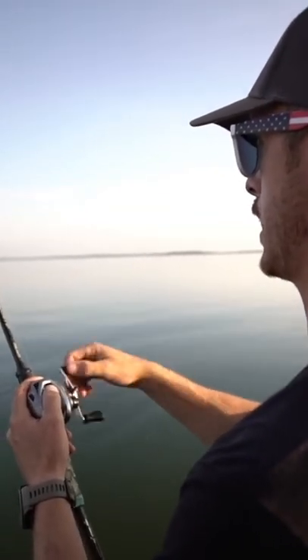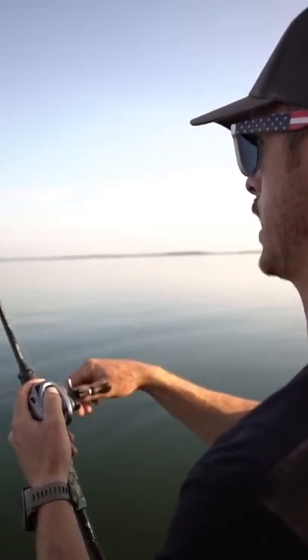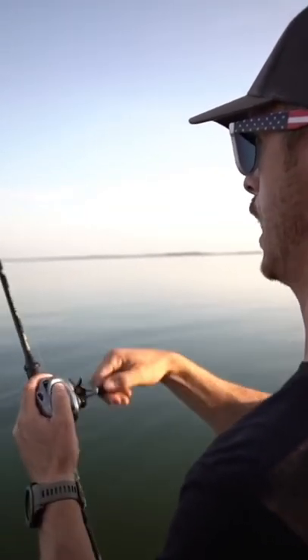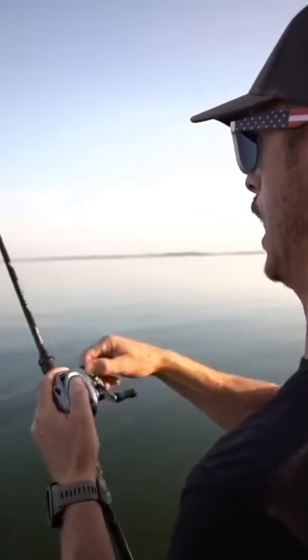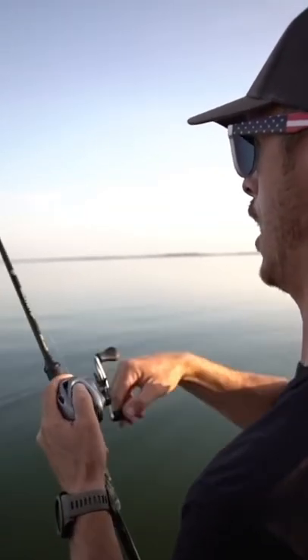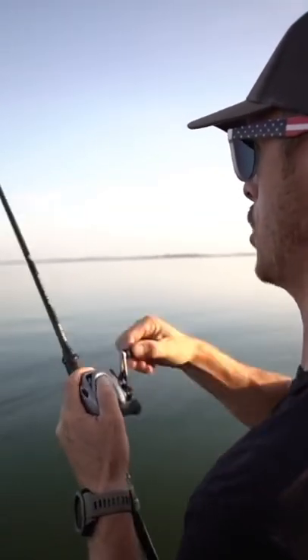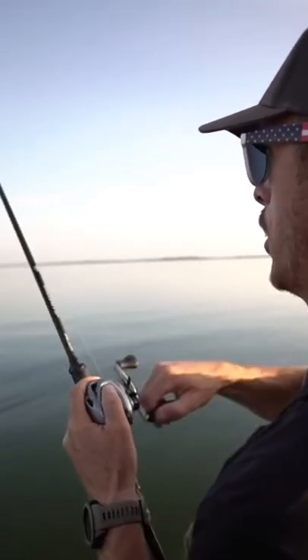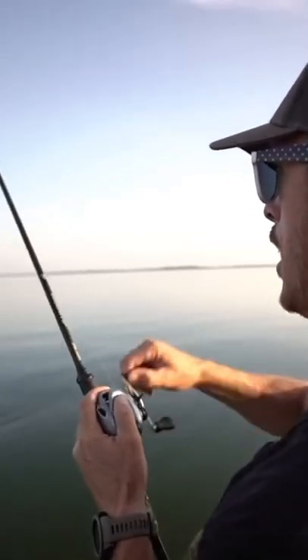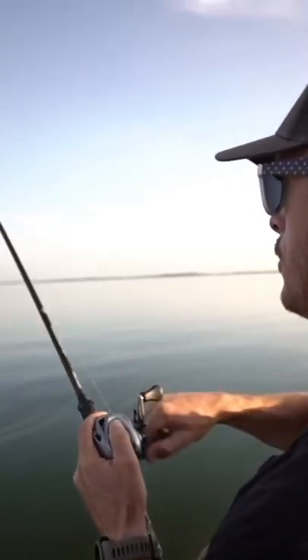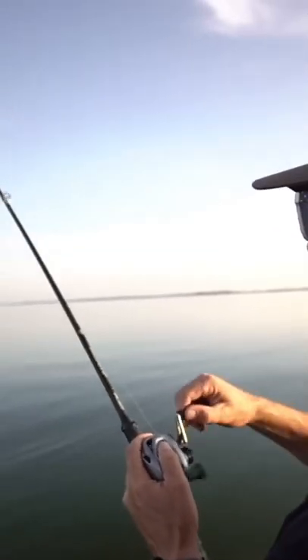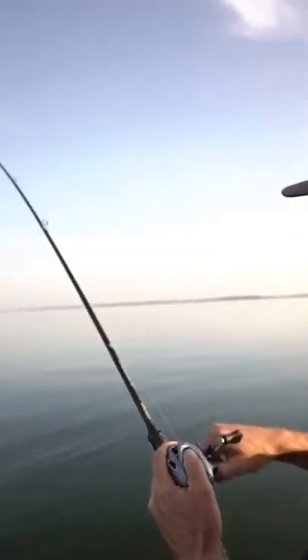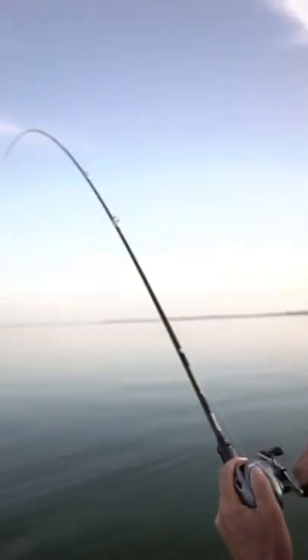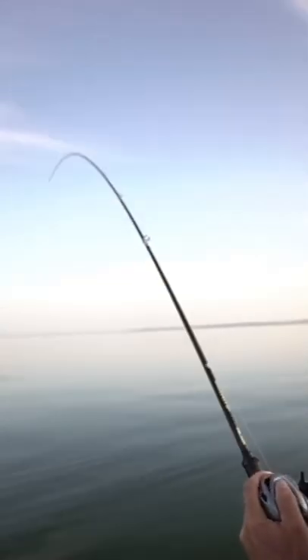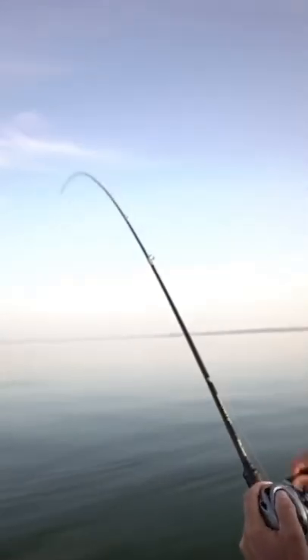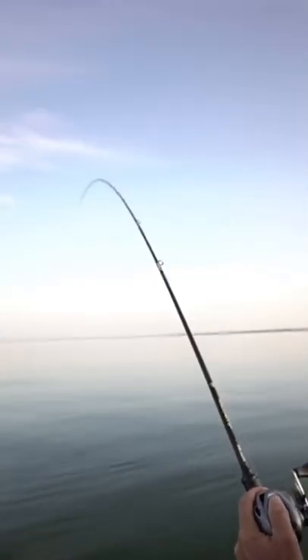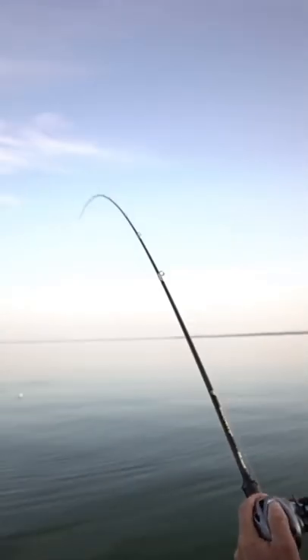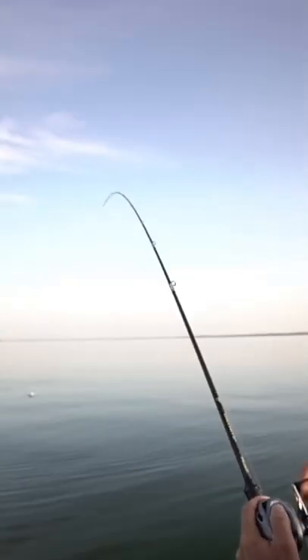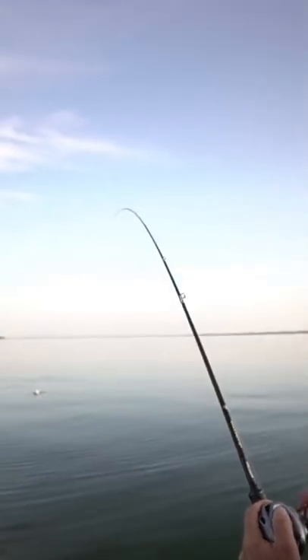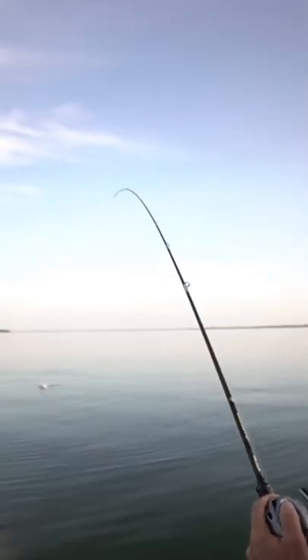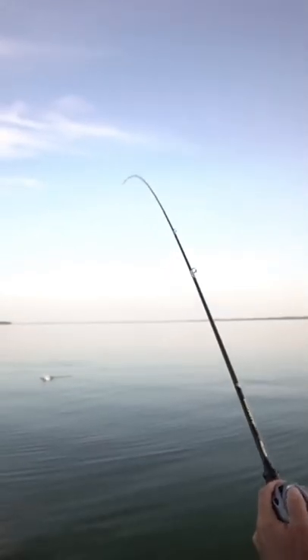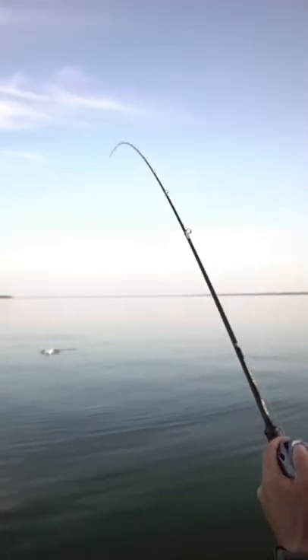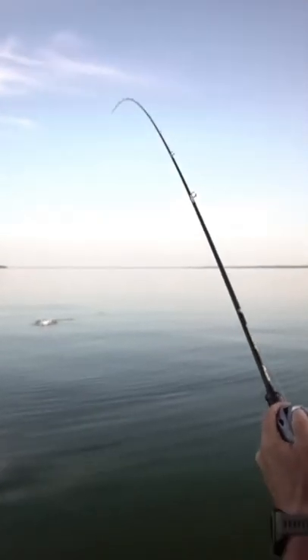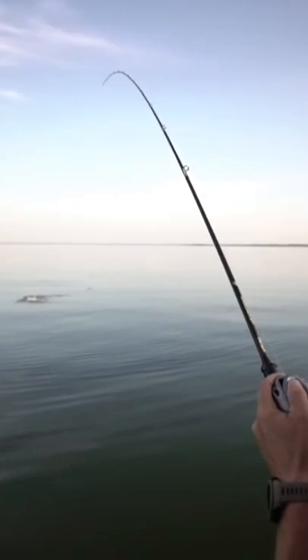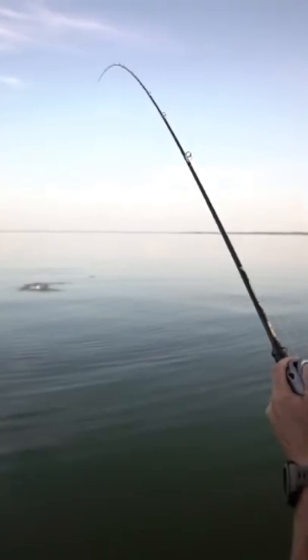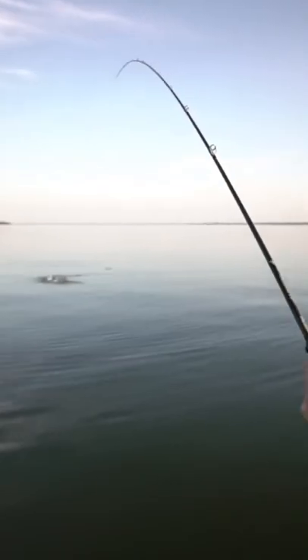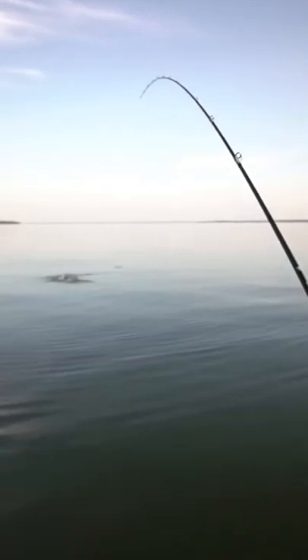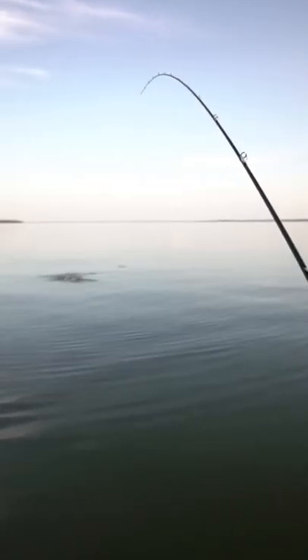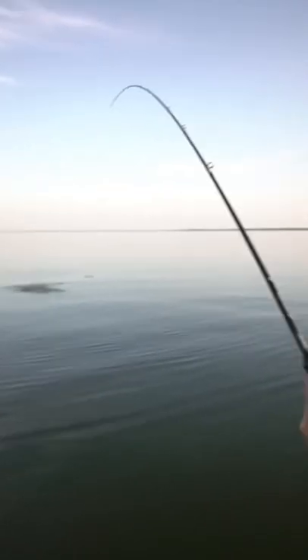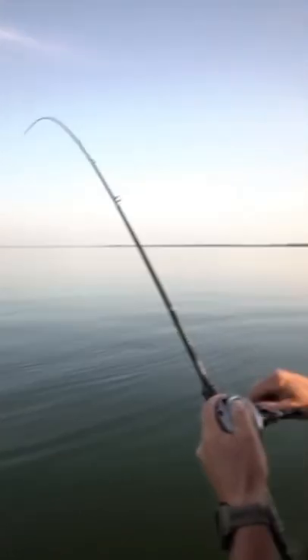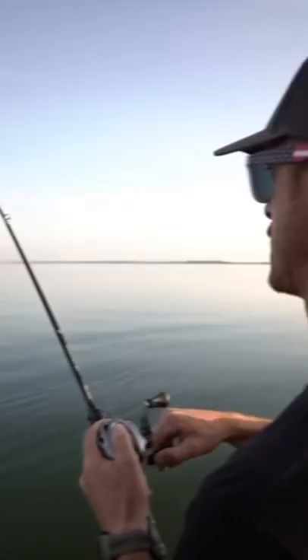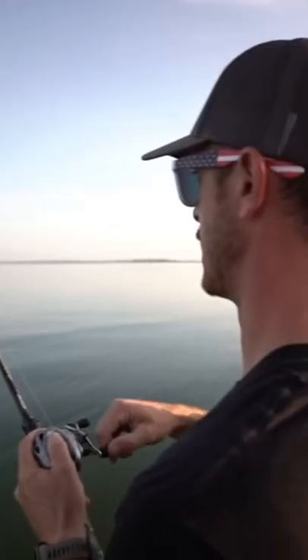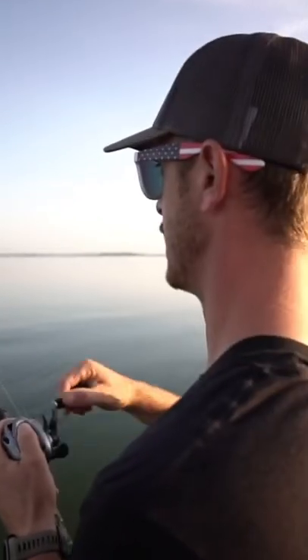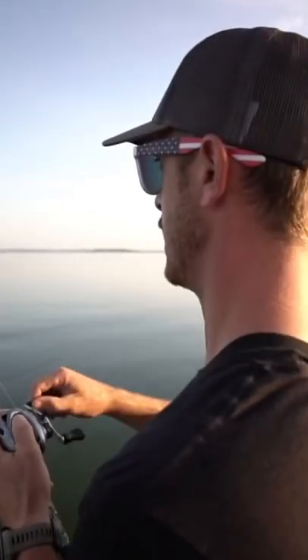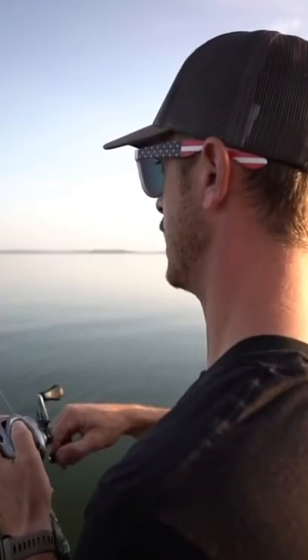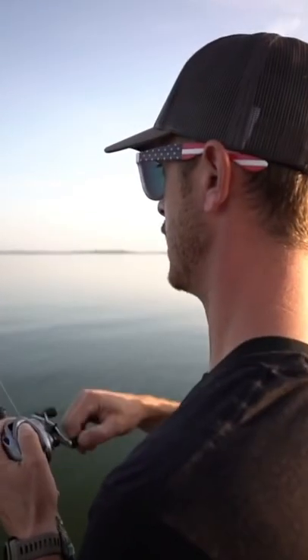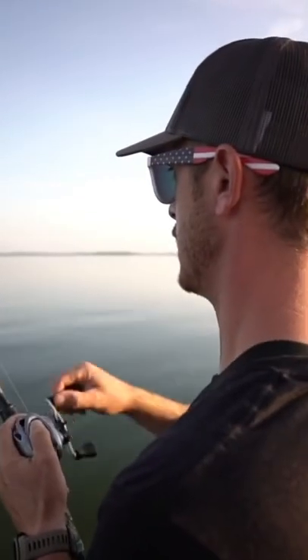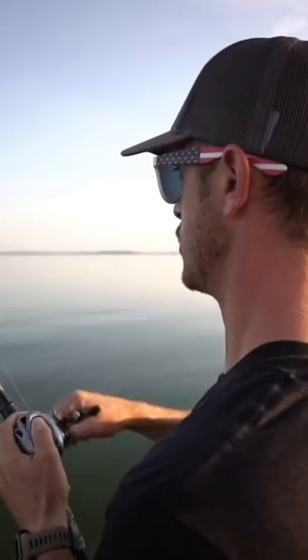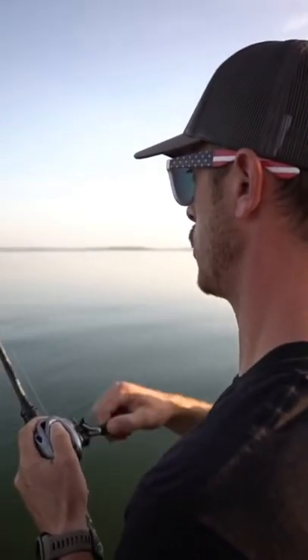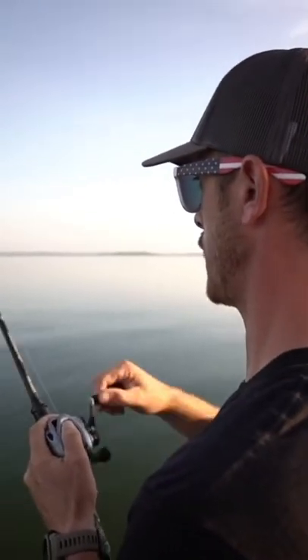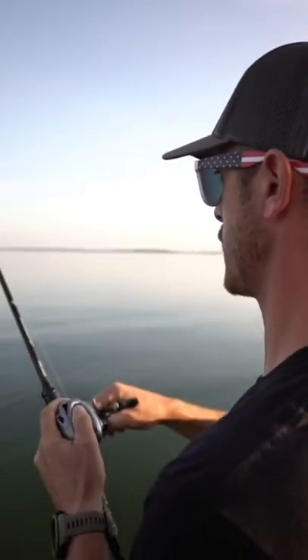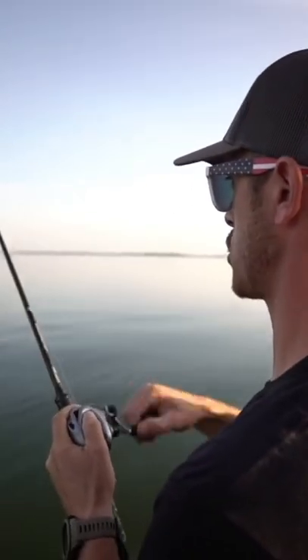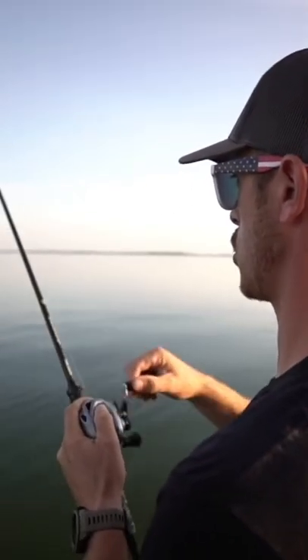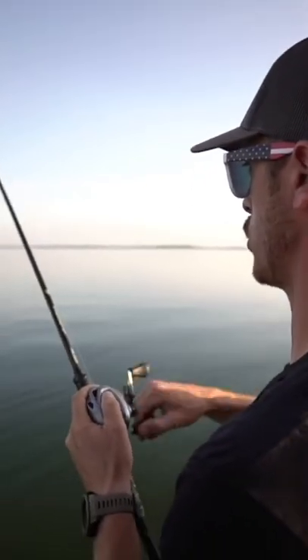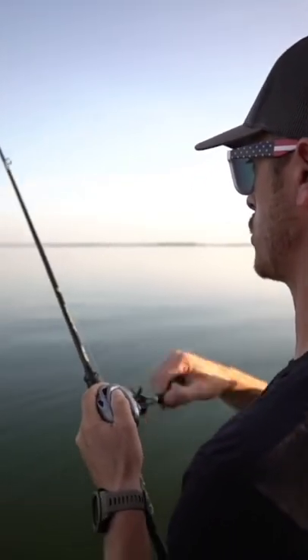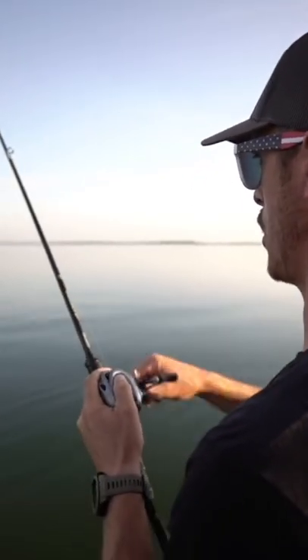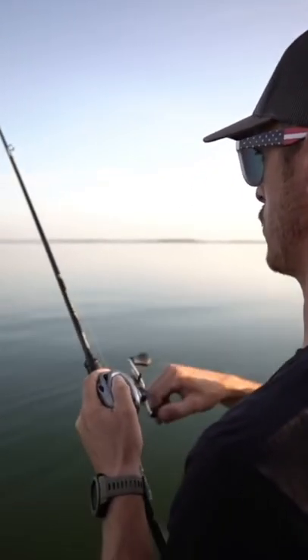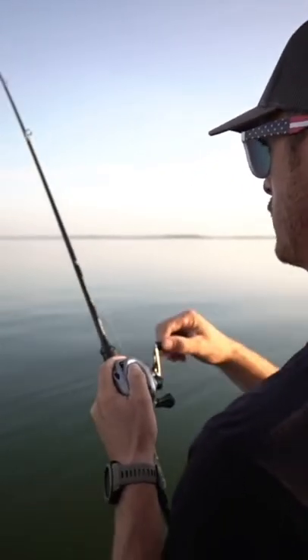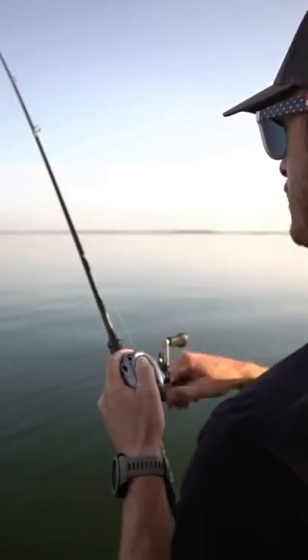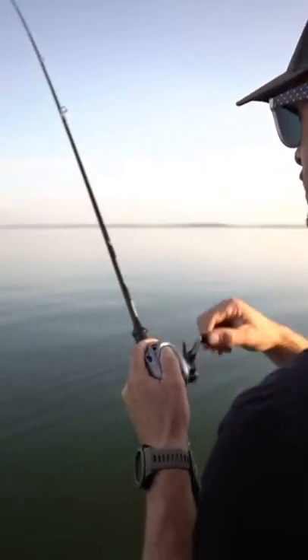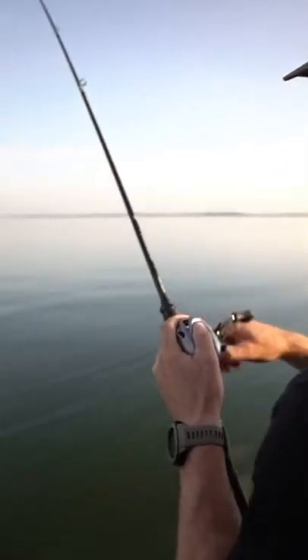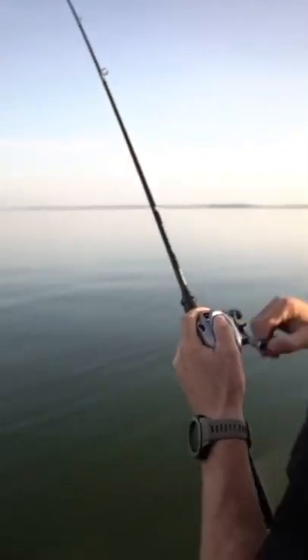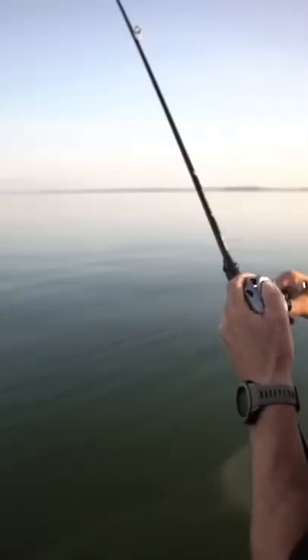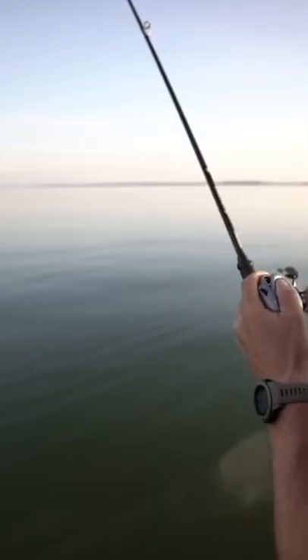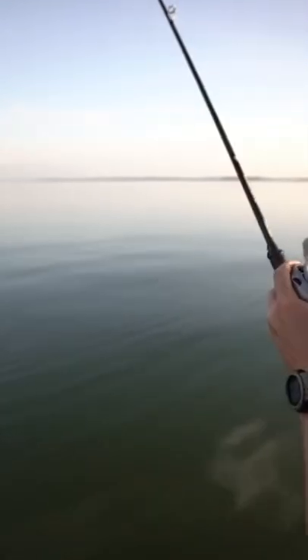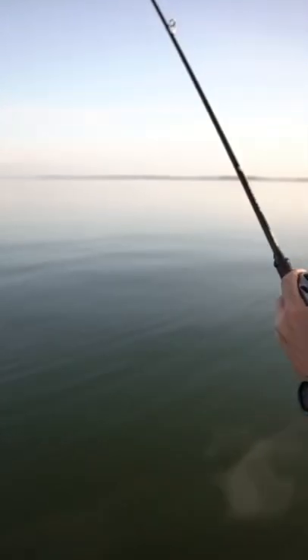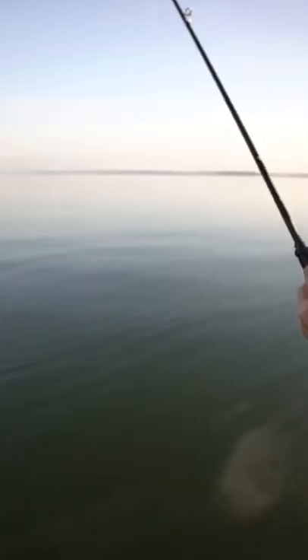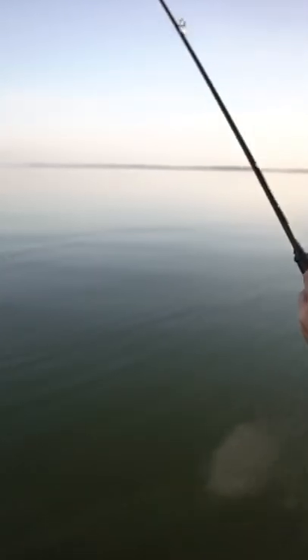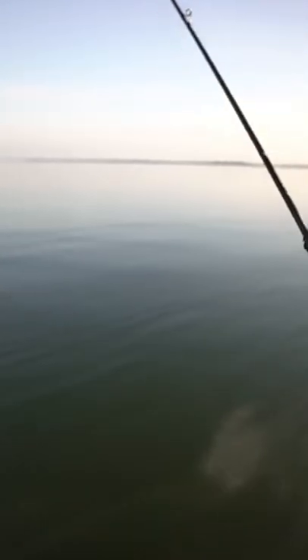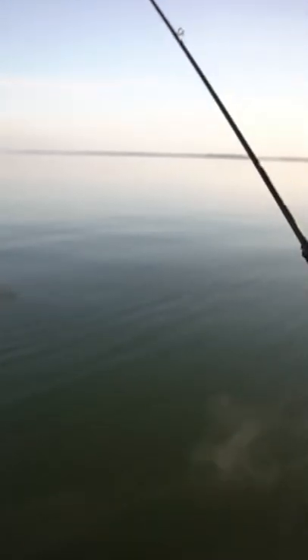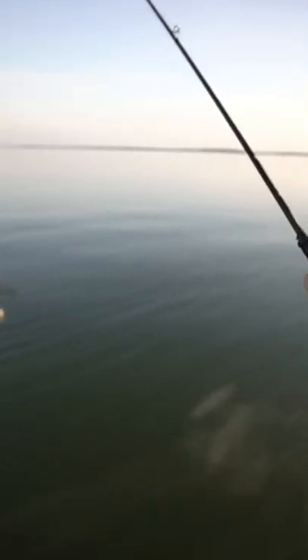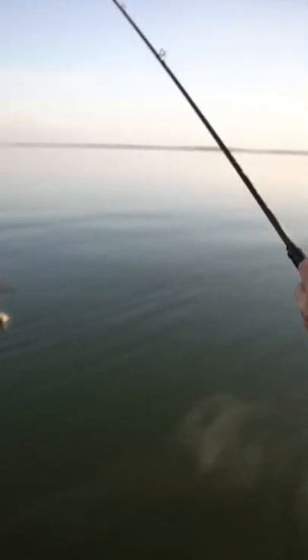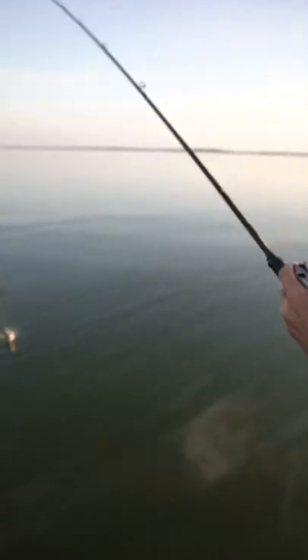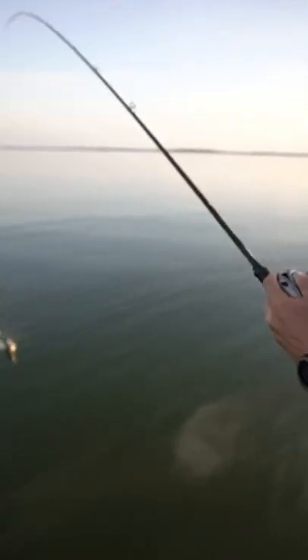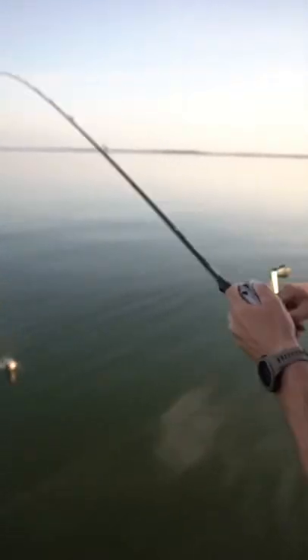I got hit. I'm on. First fish on. Yes! I think it's a largemouth. It's a largemouth.